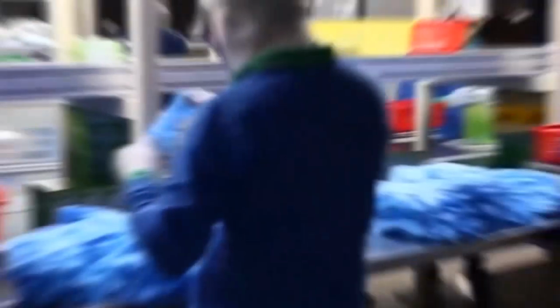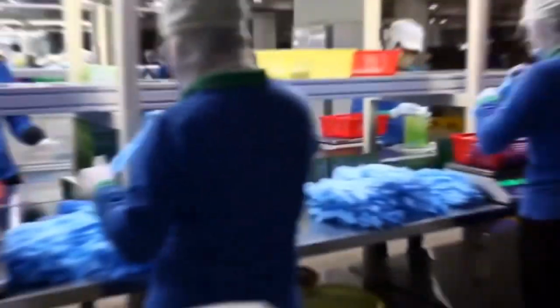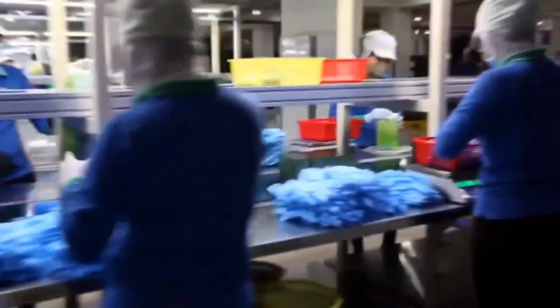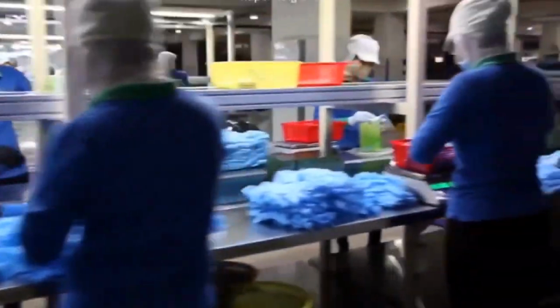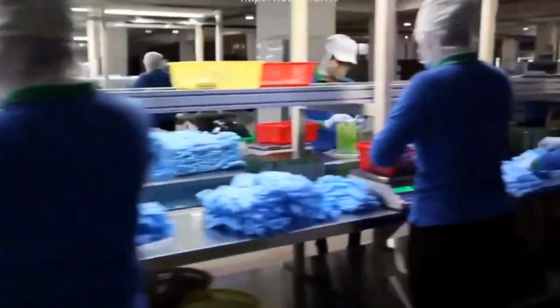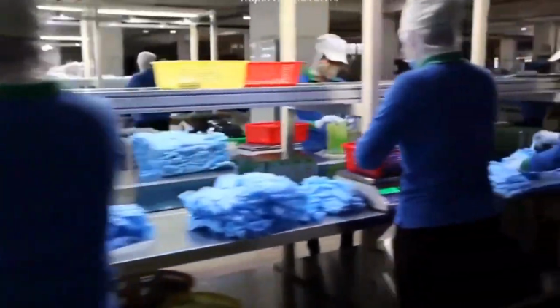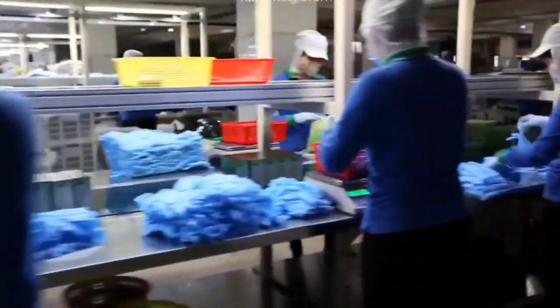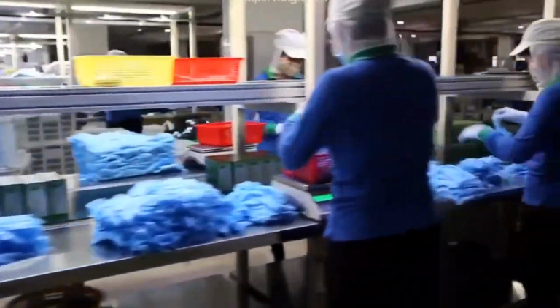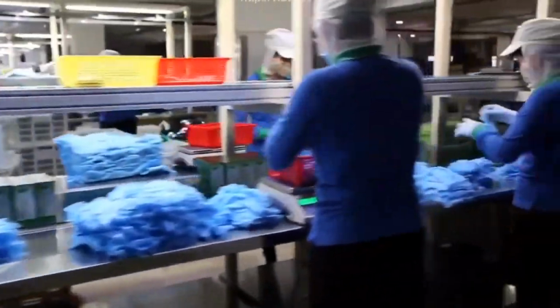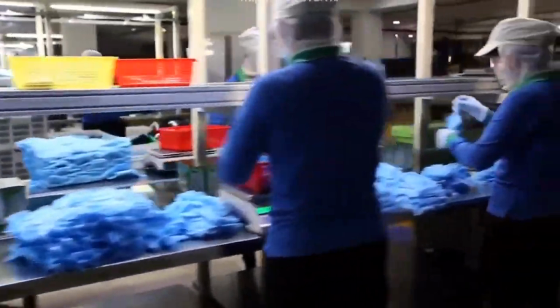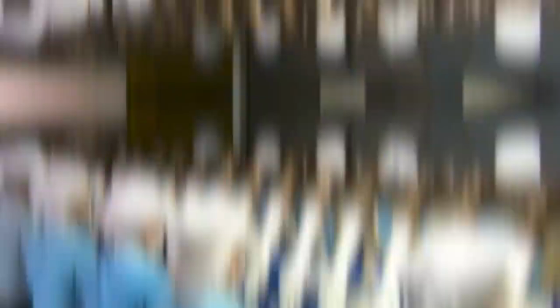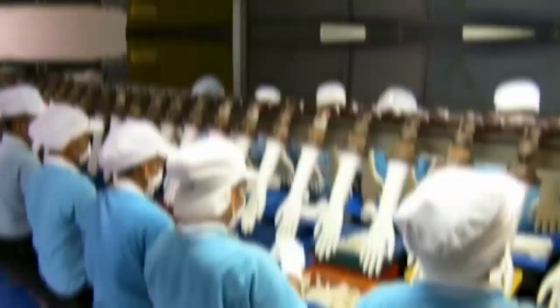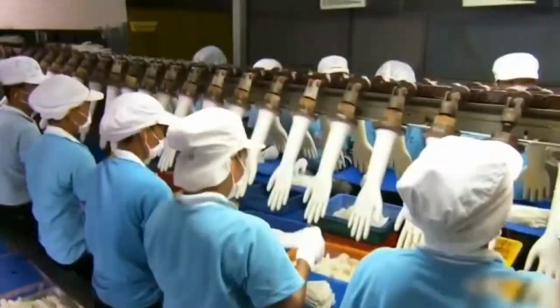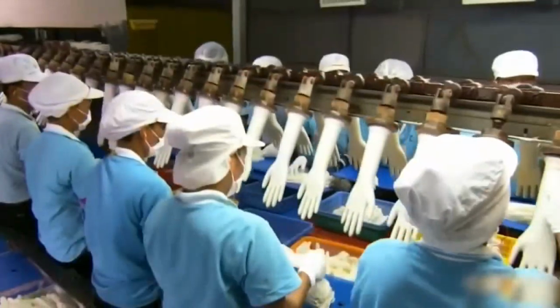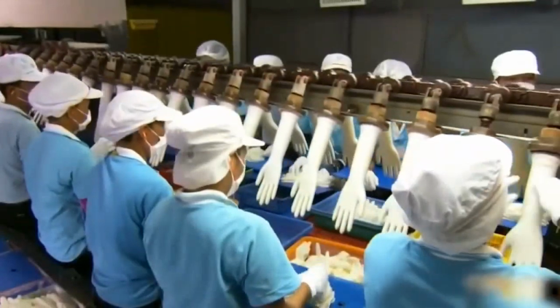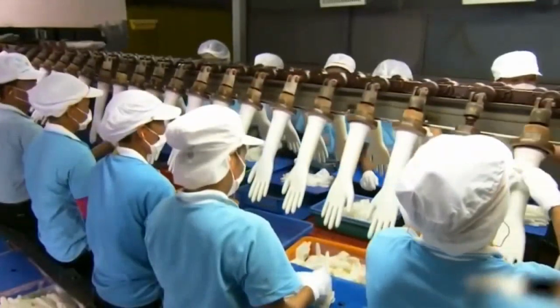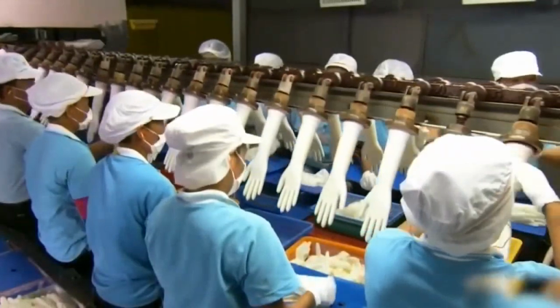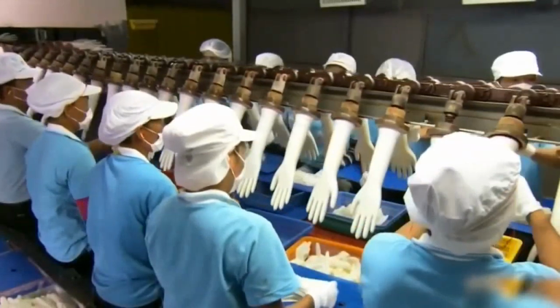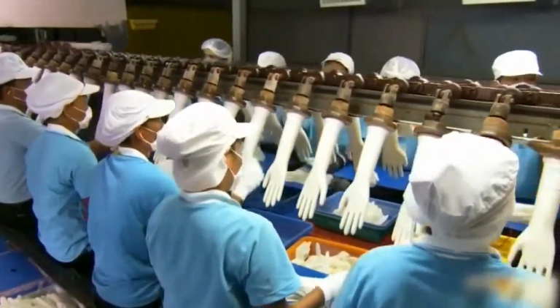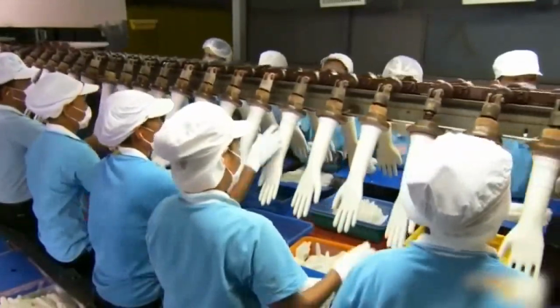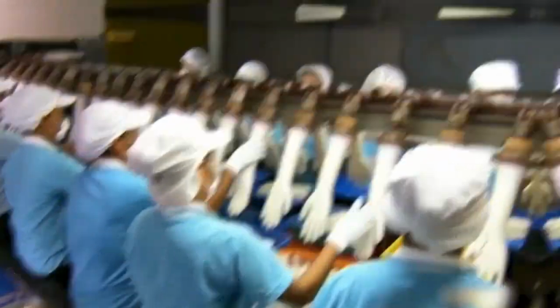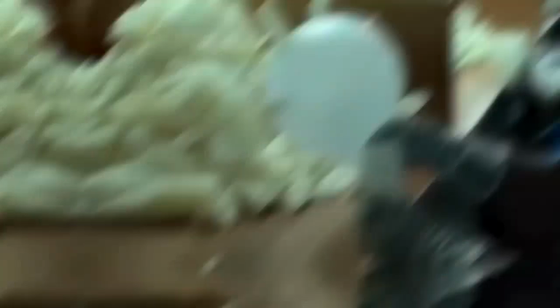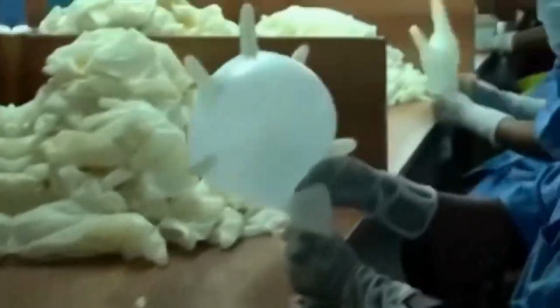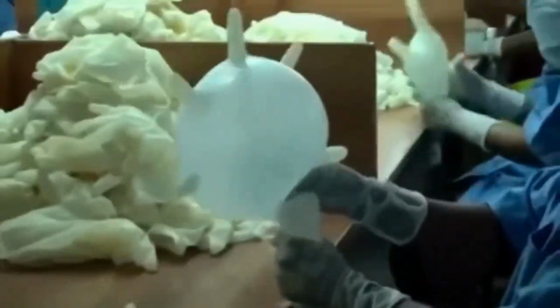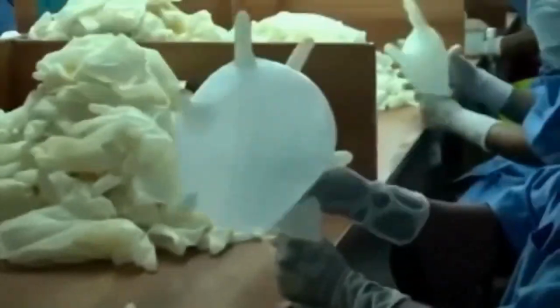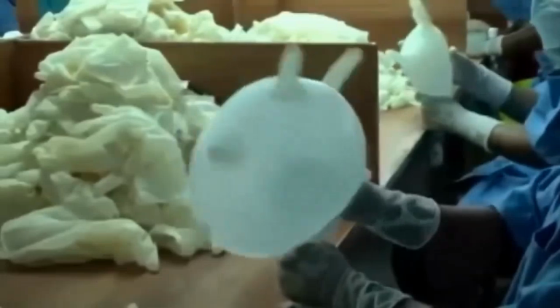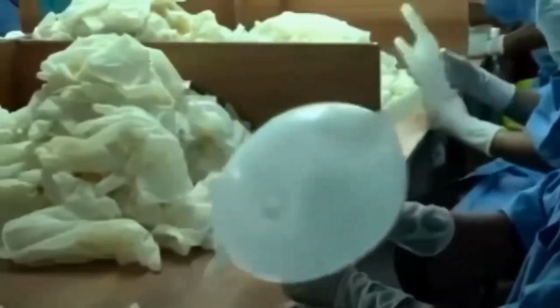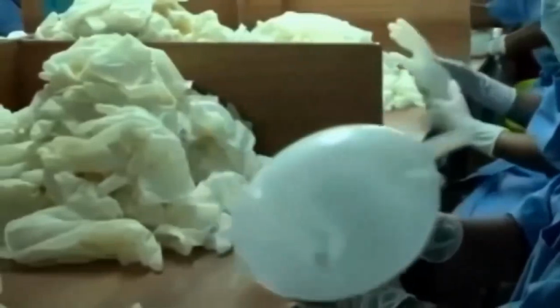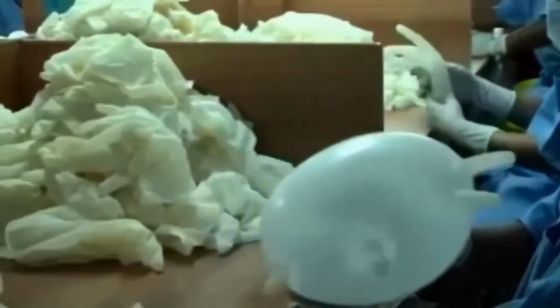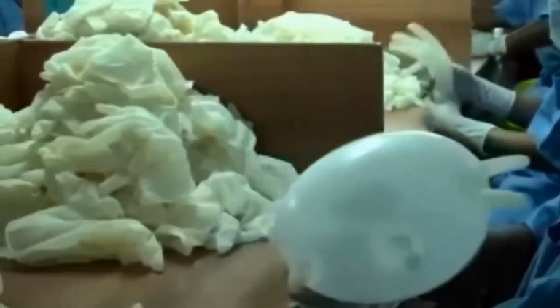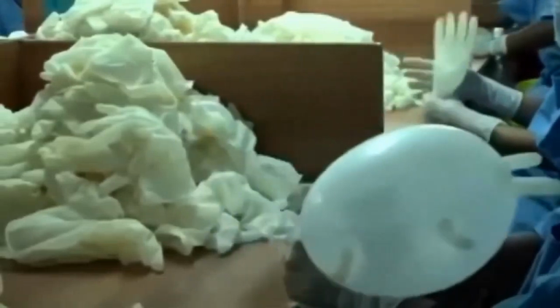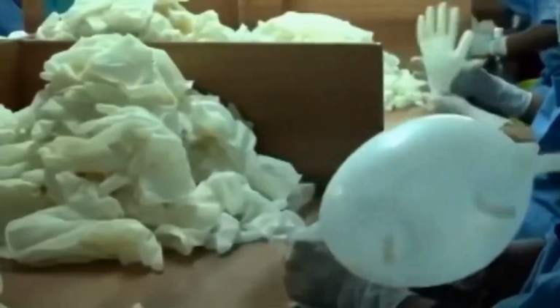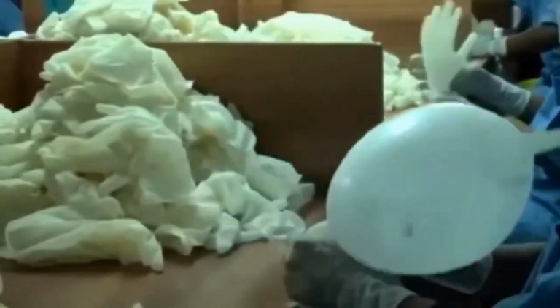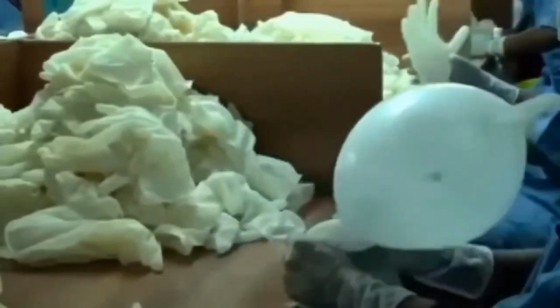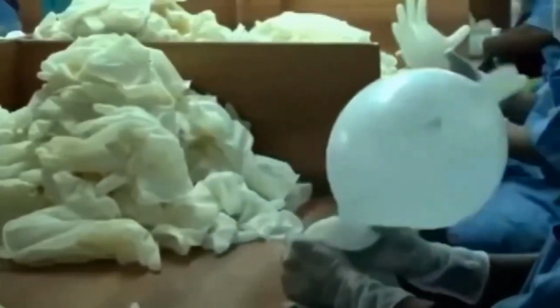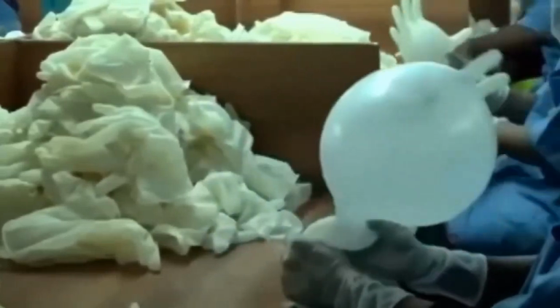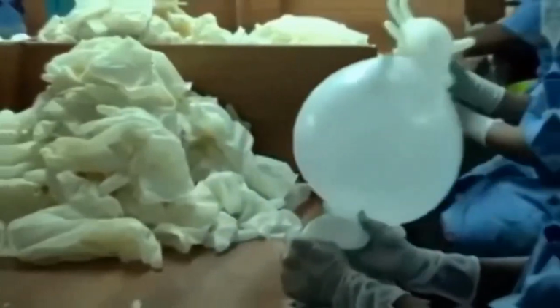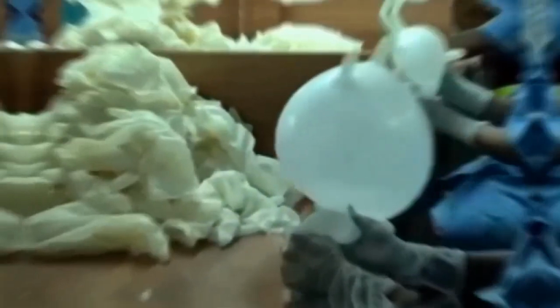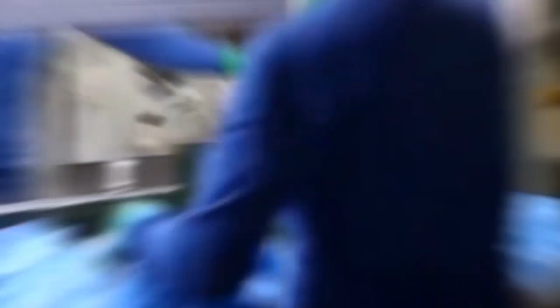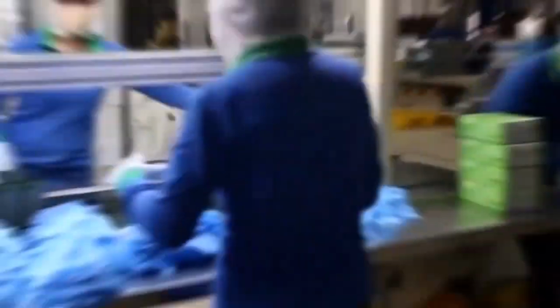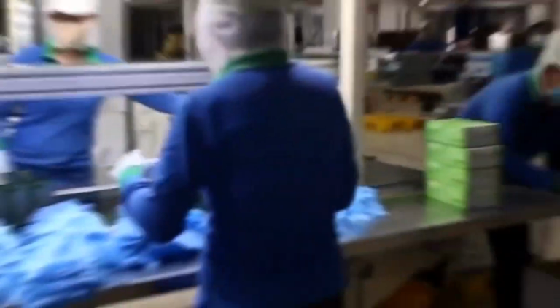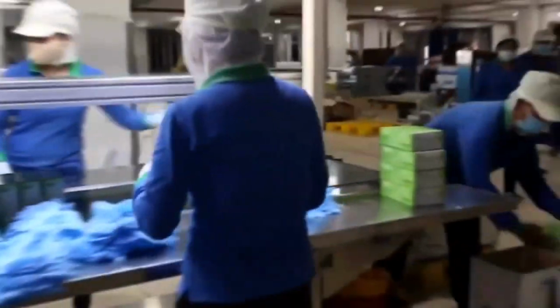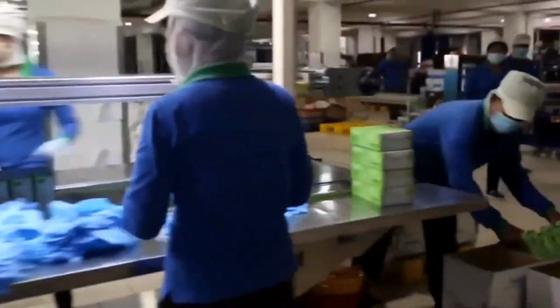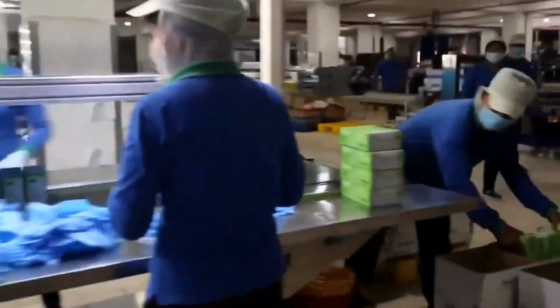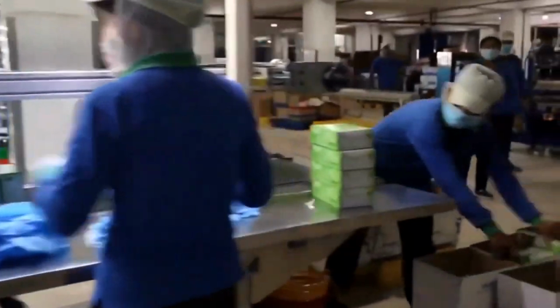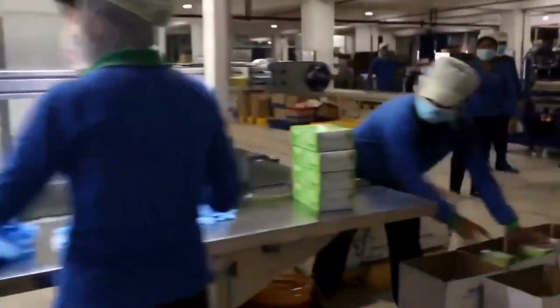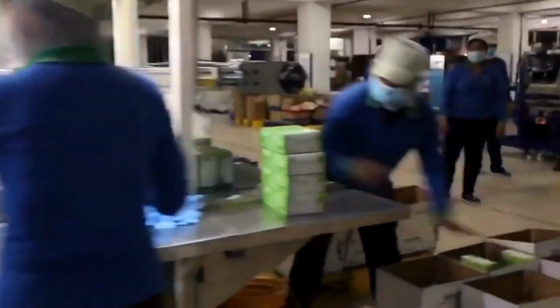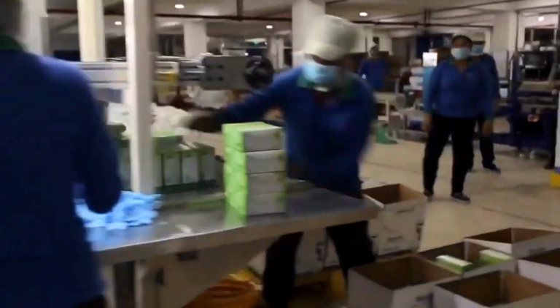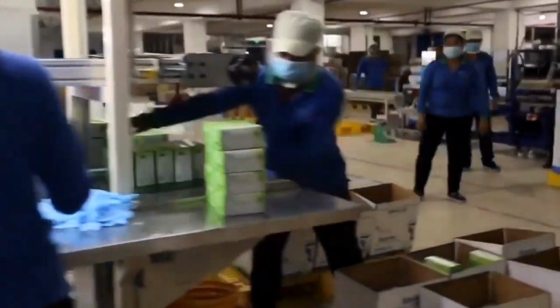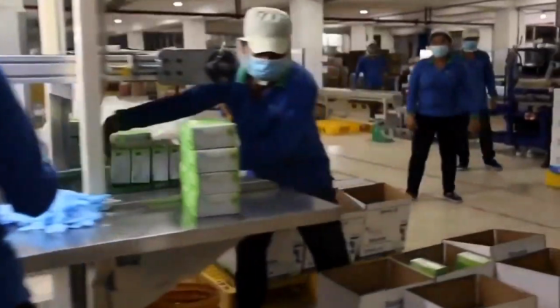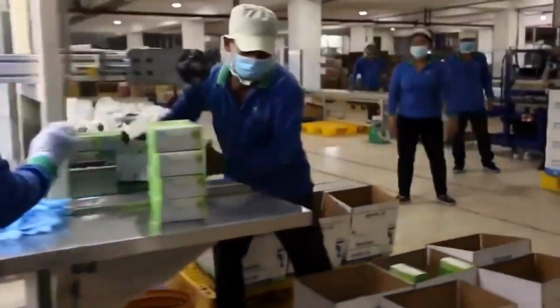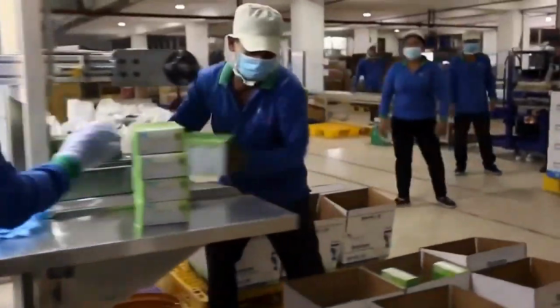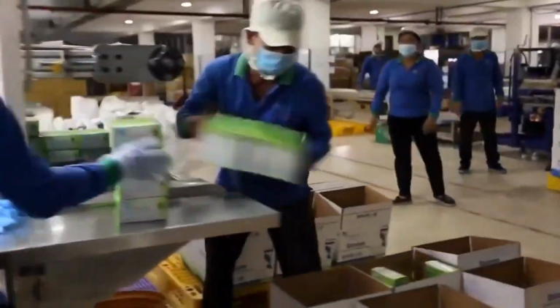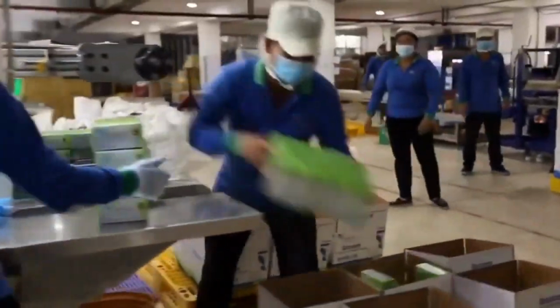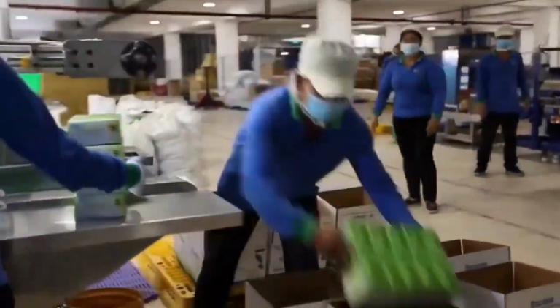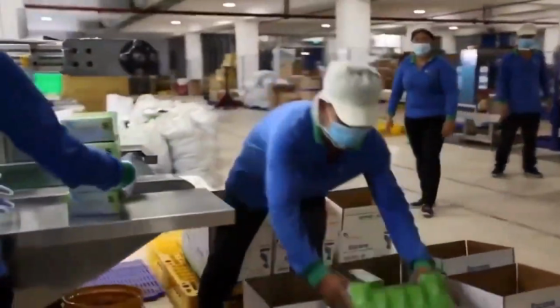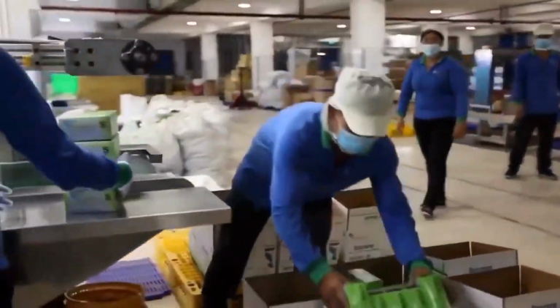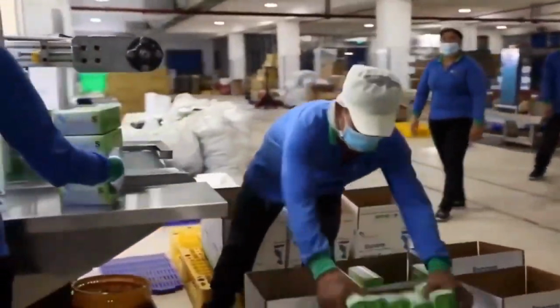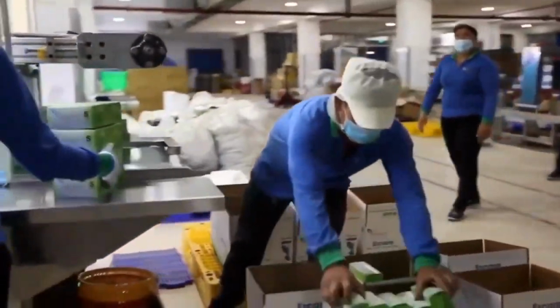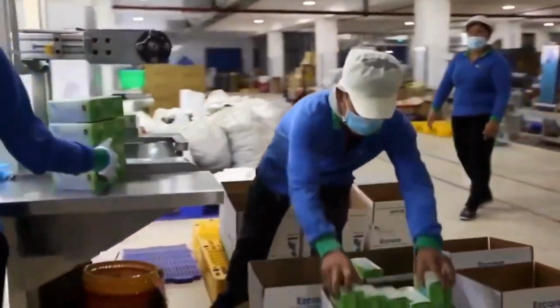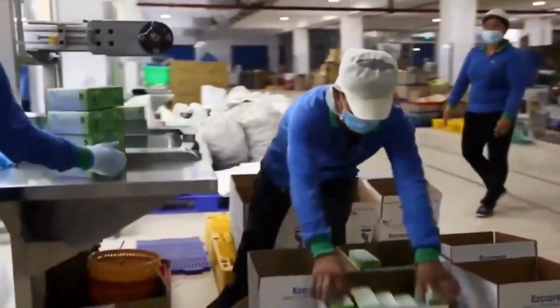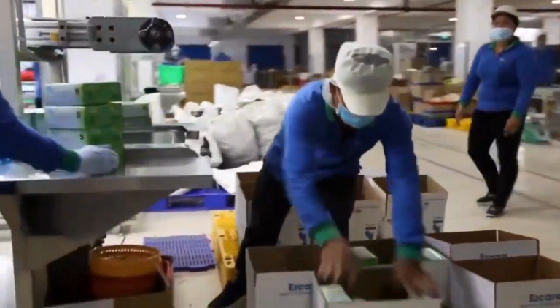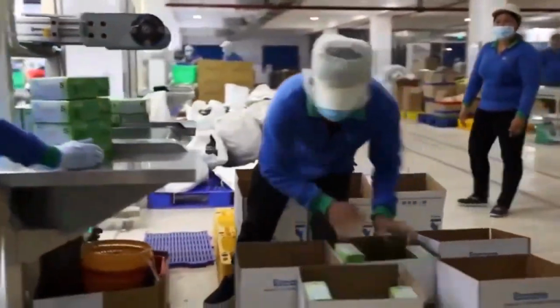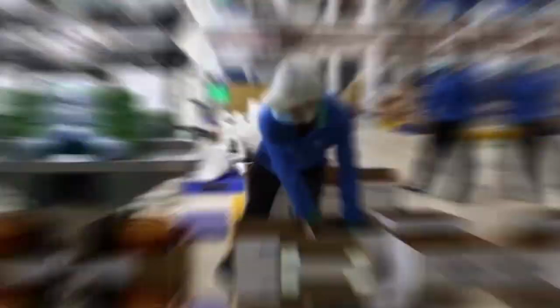Workers take the gloves off the molds by hand and check them for quality. After that, they pack them up and send them out for shipping. And there you have it!